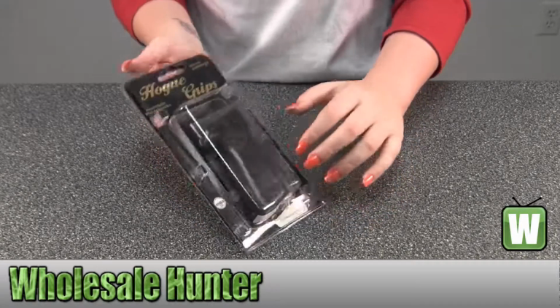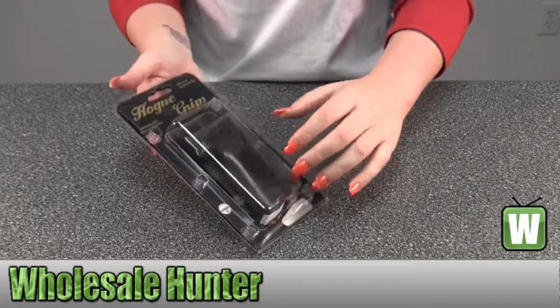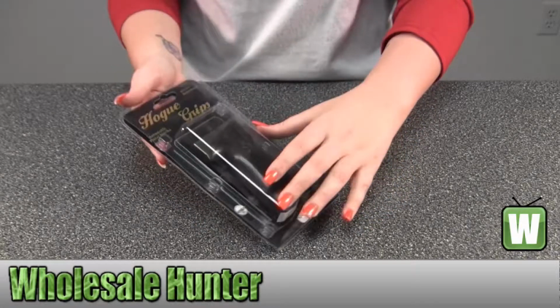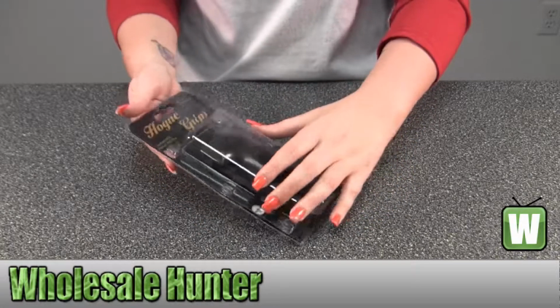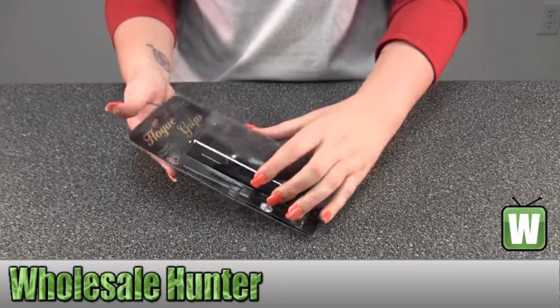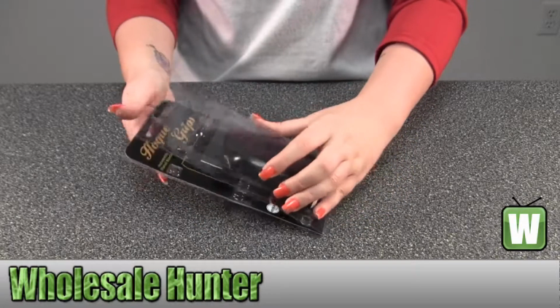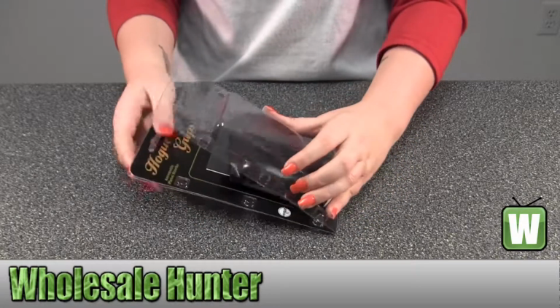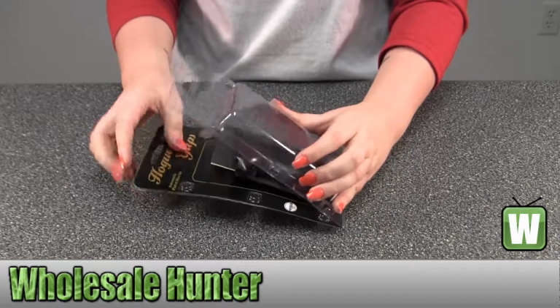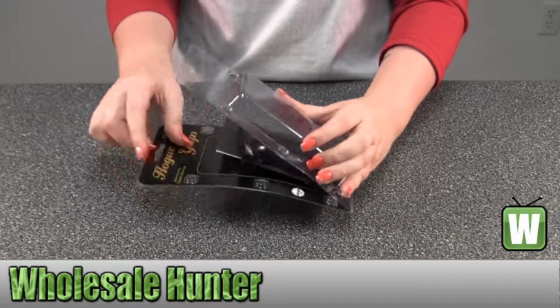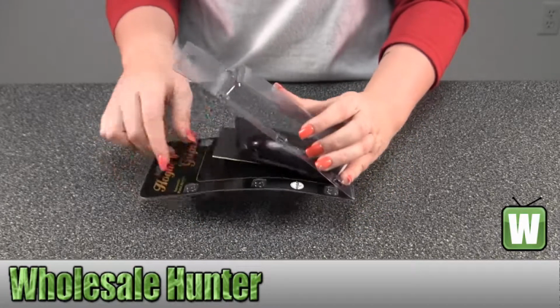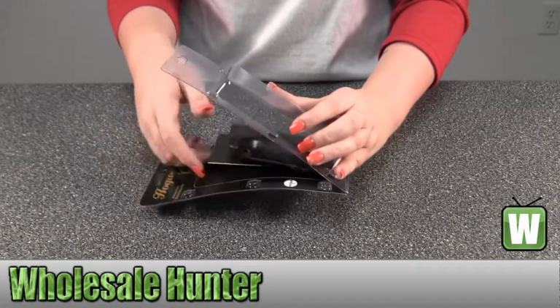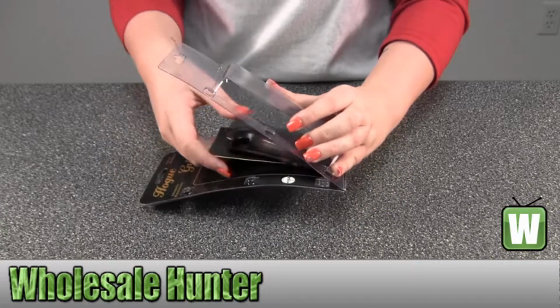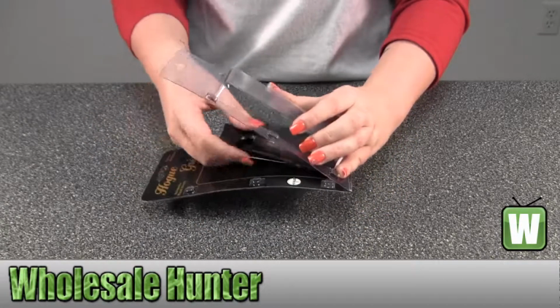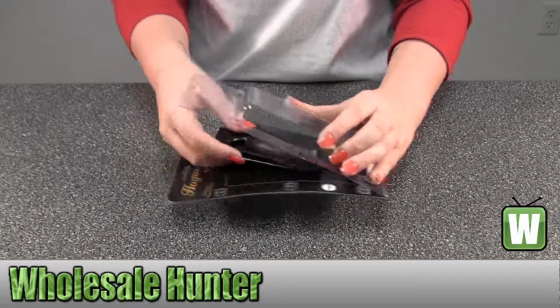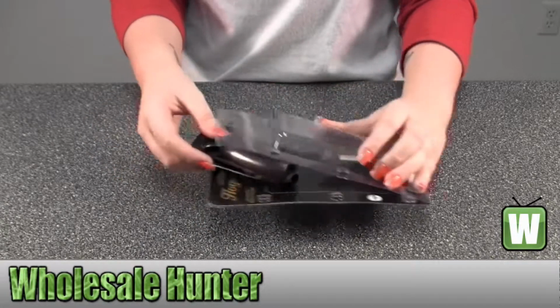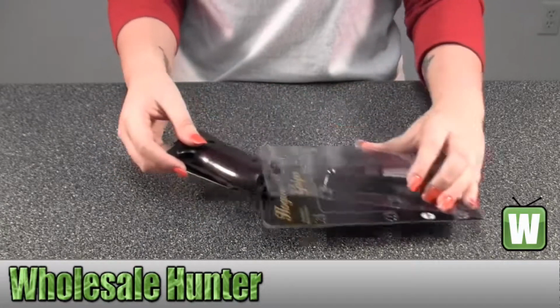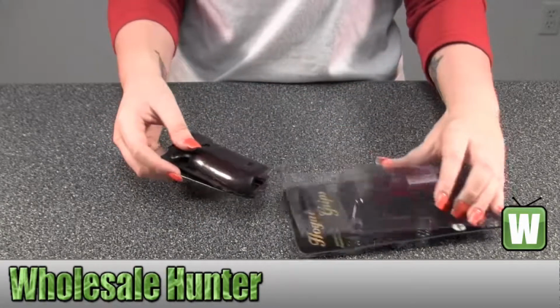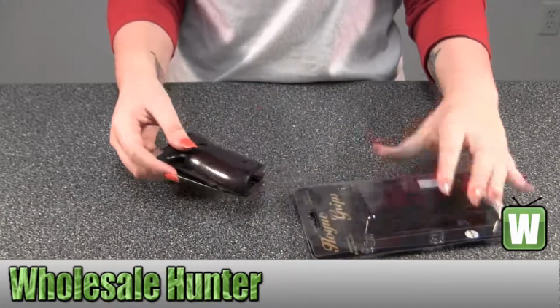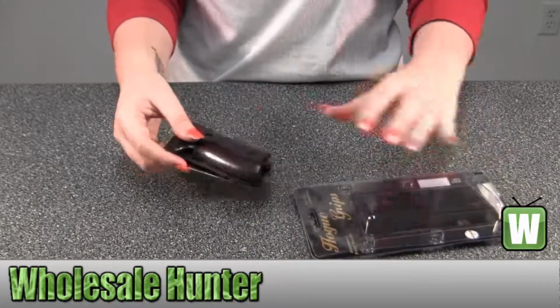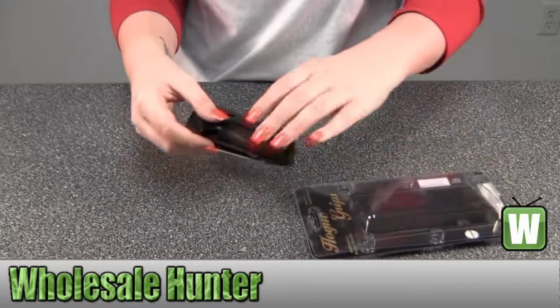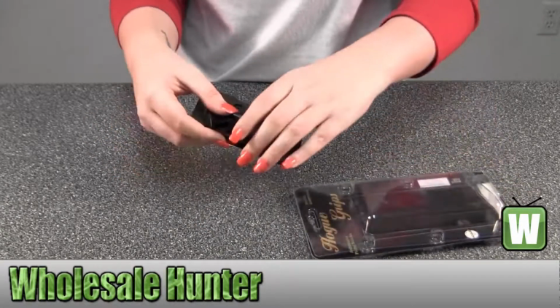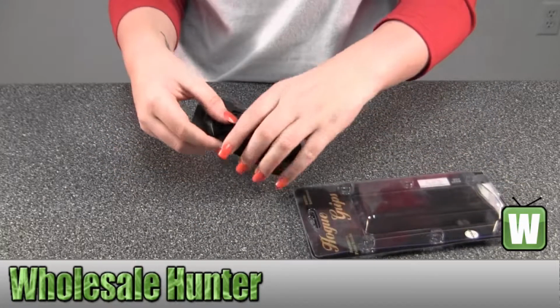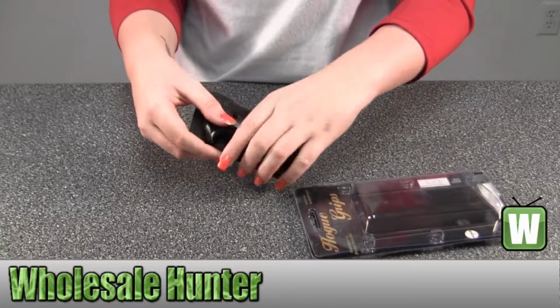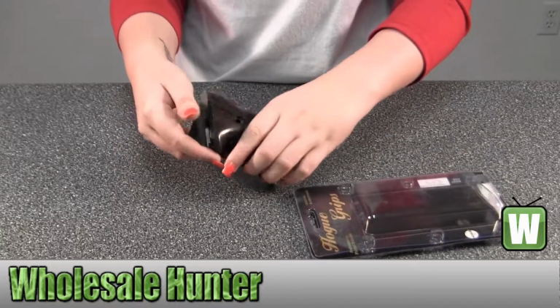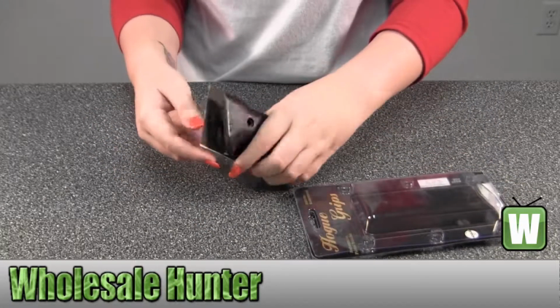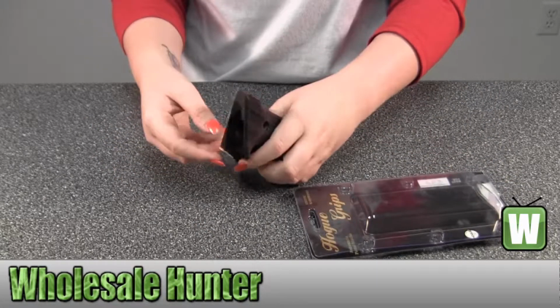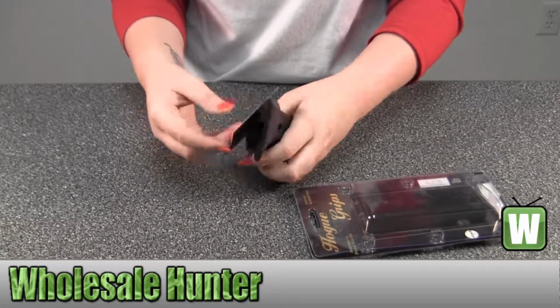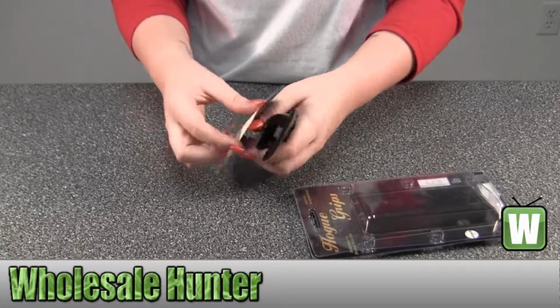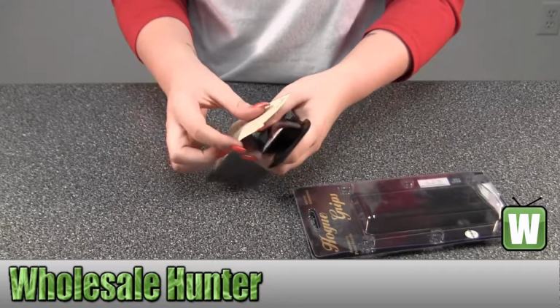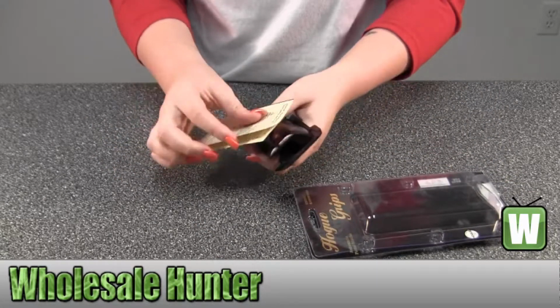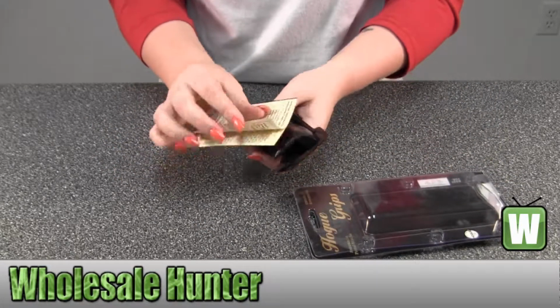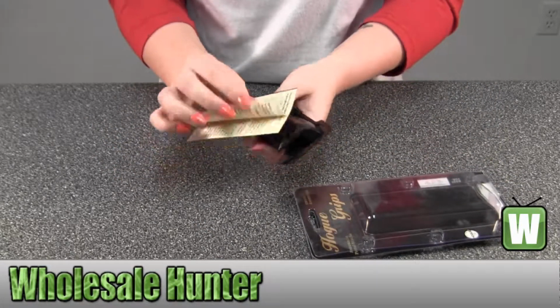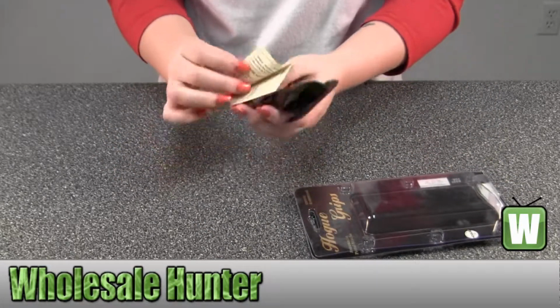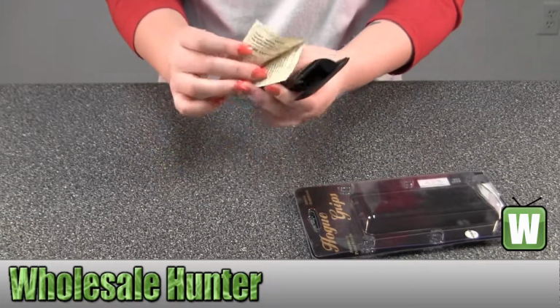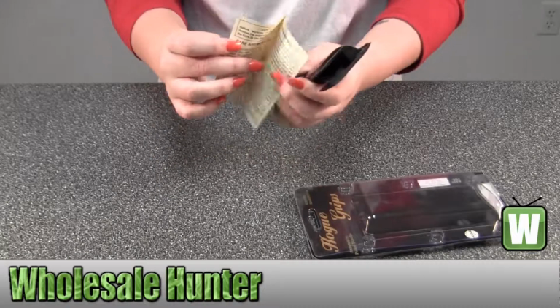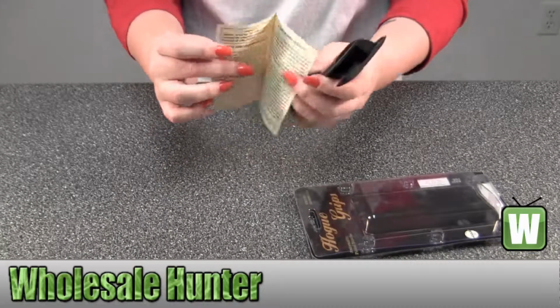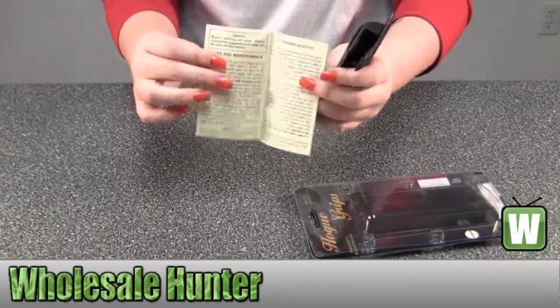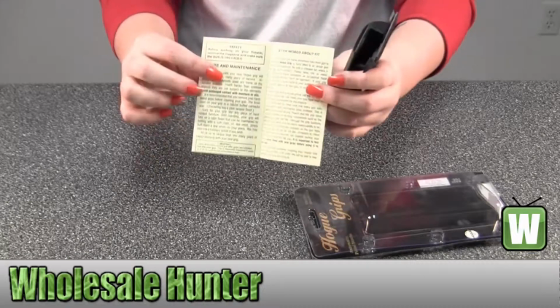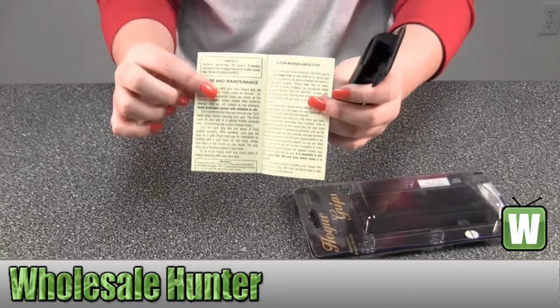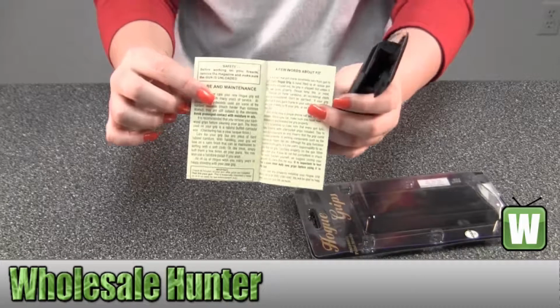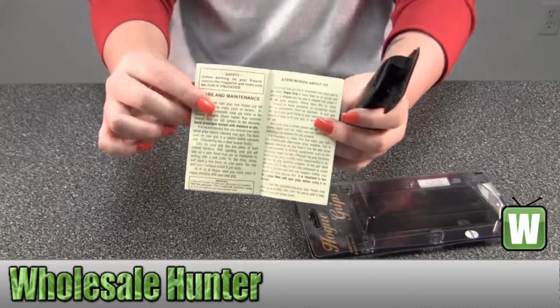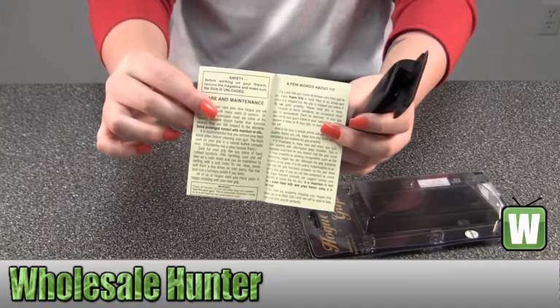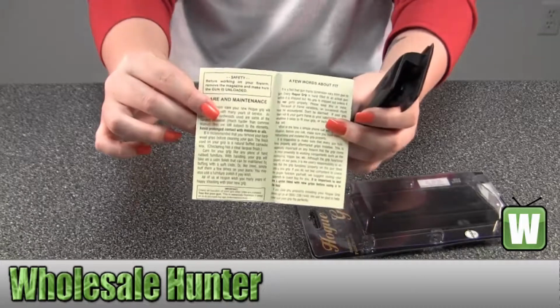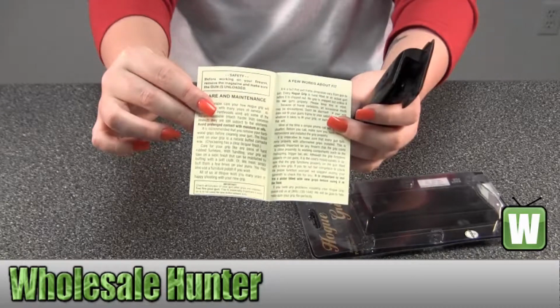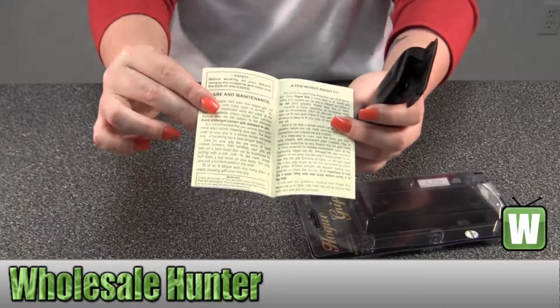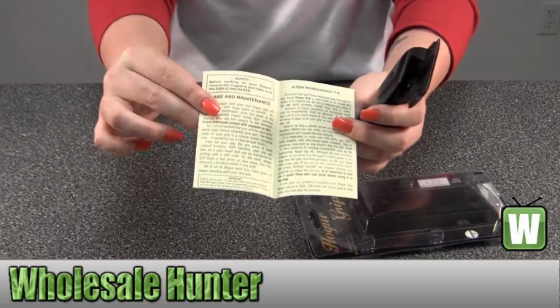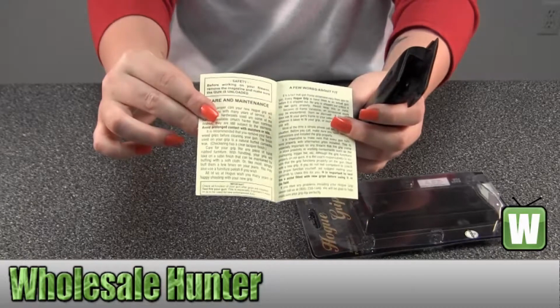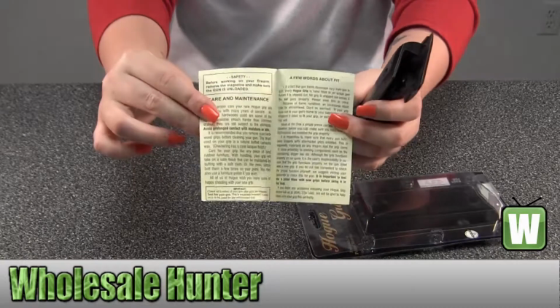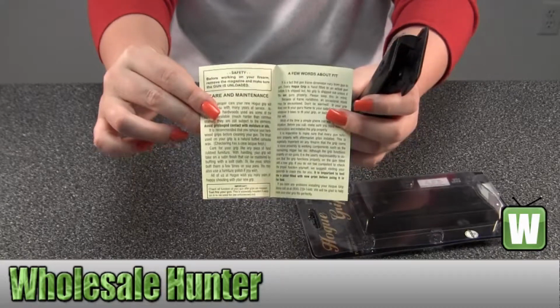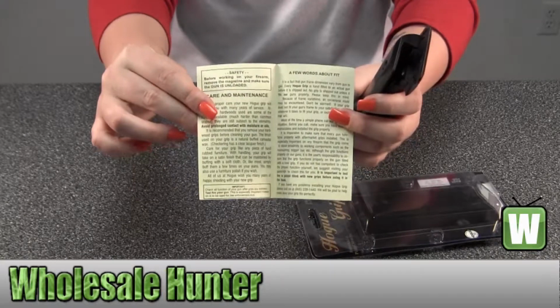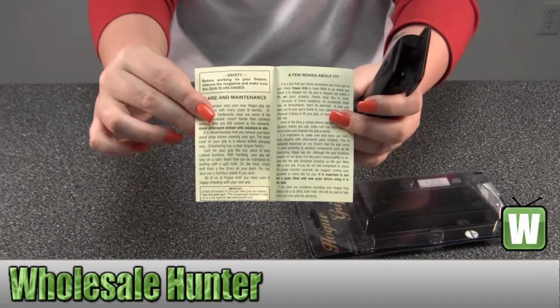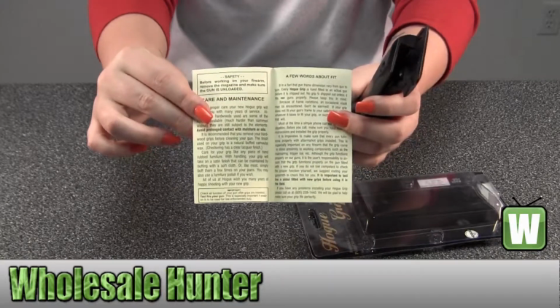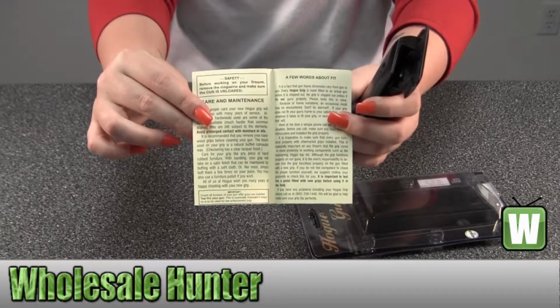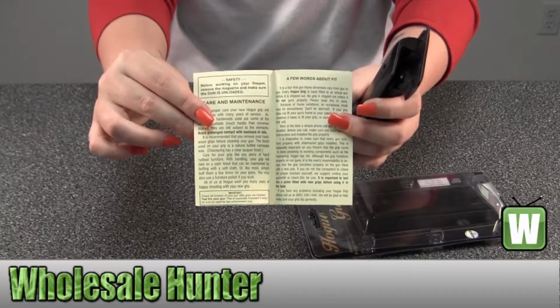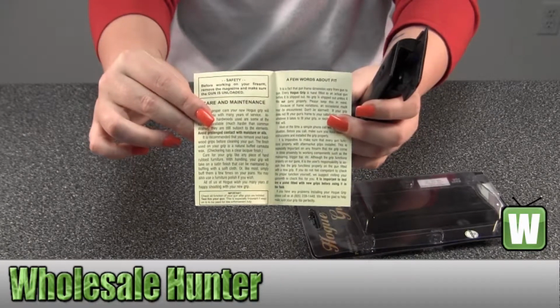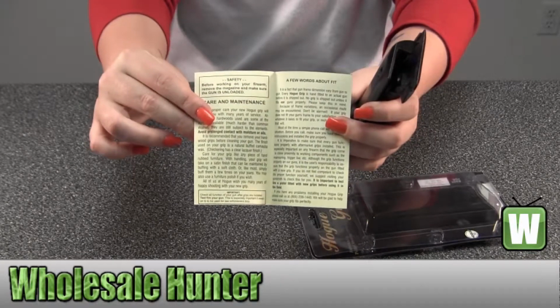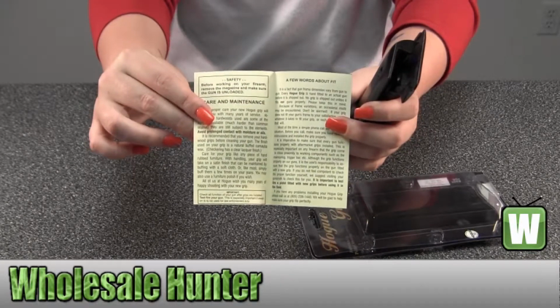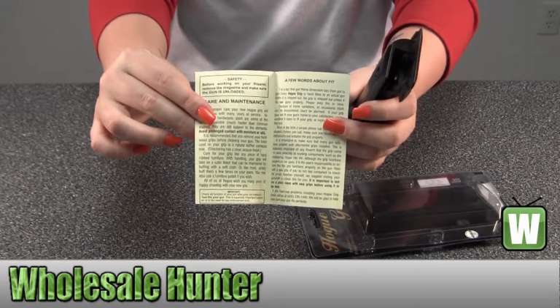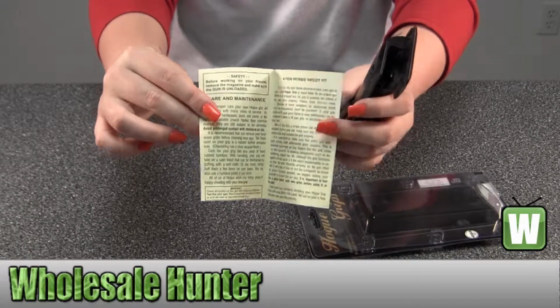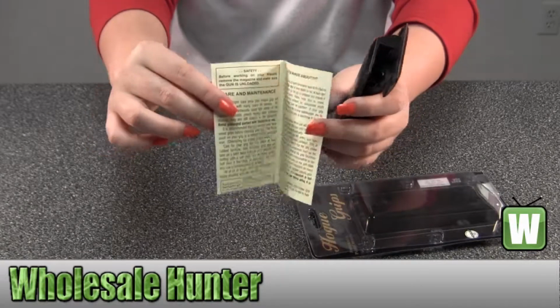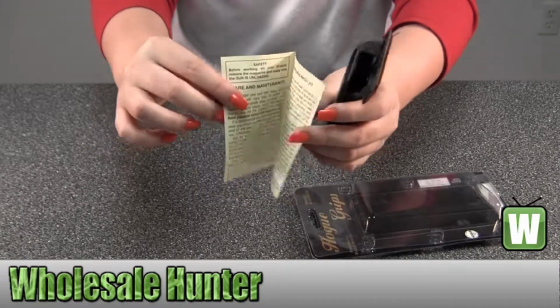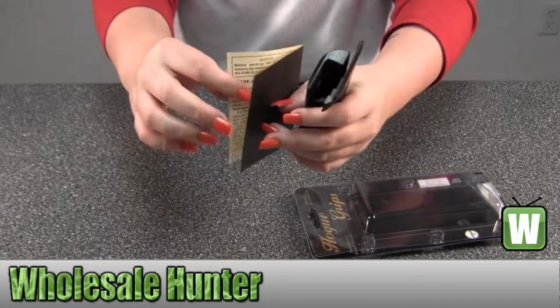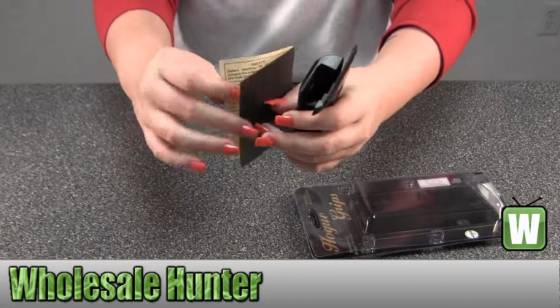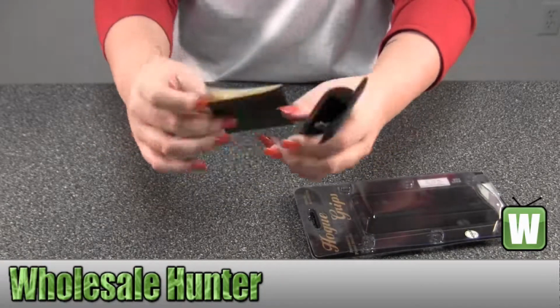I'm going to take them out so you can get a closer look at them. It has information about the grips and care and maintenance.